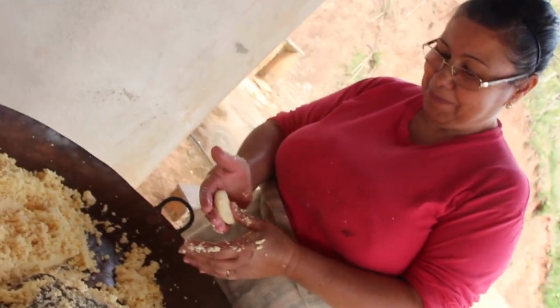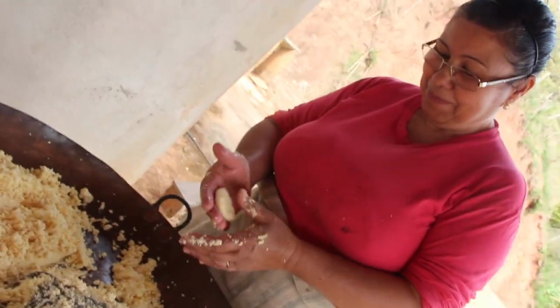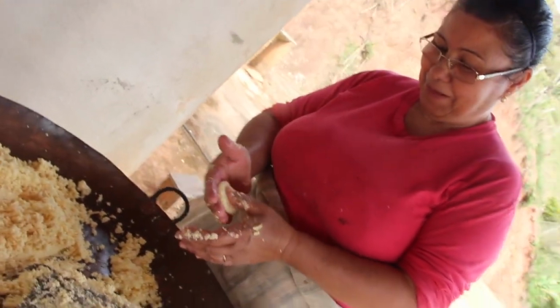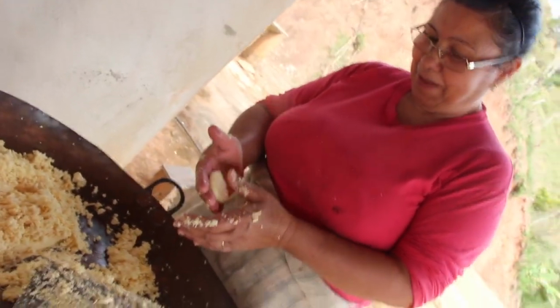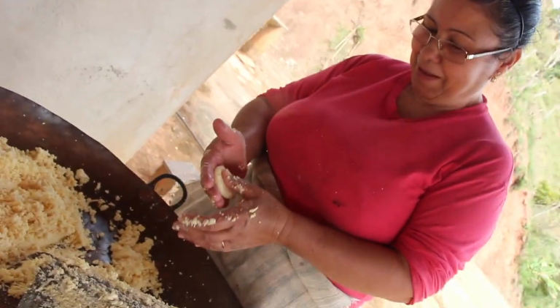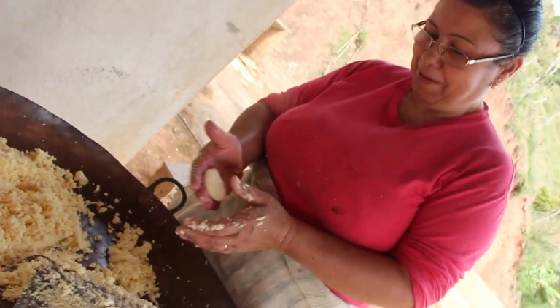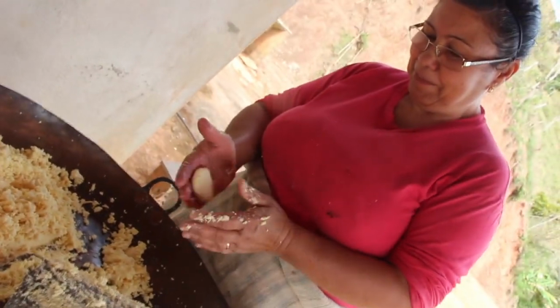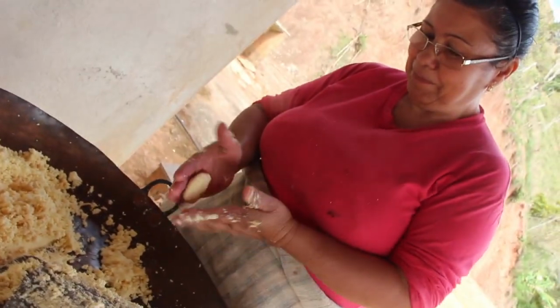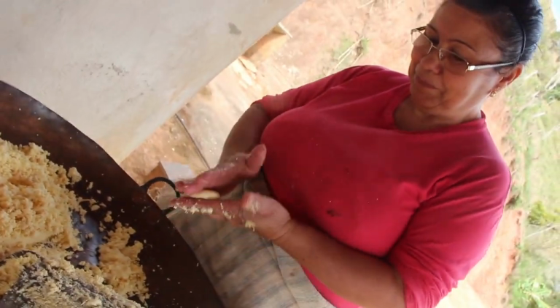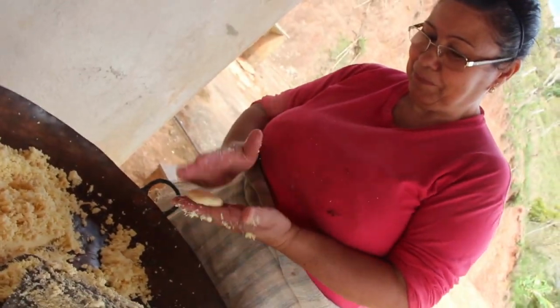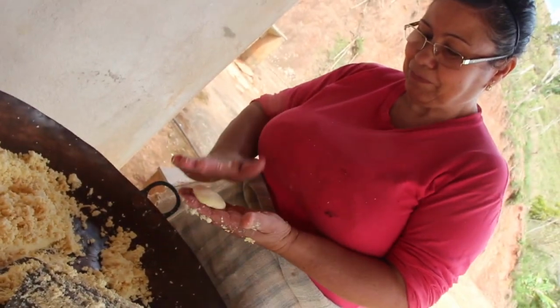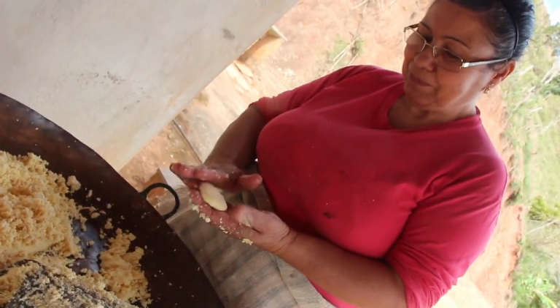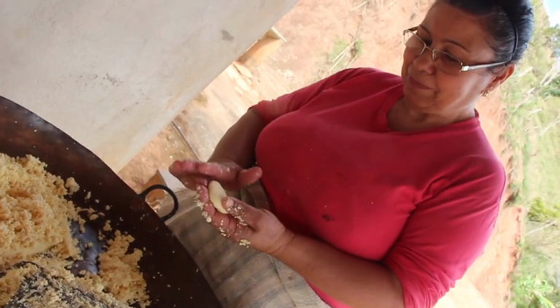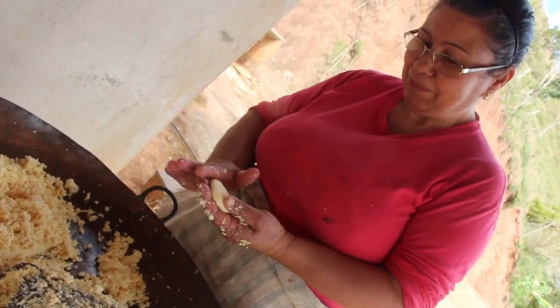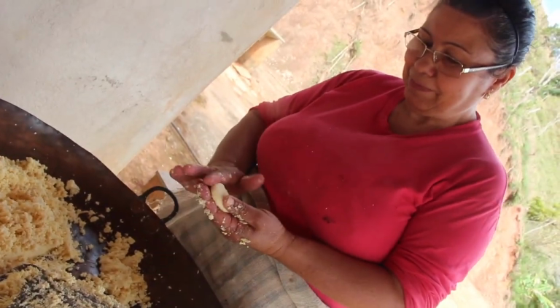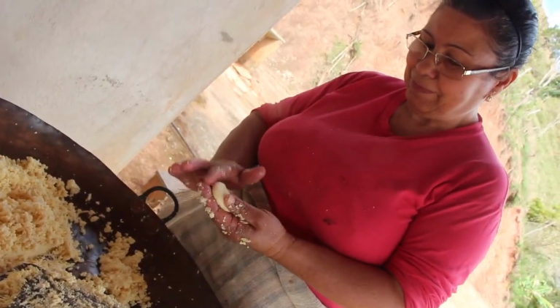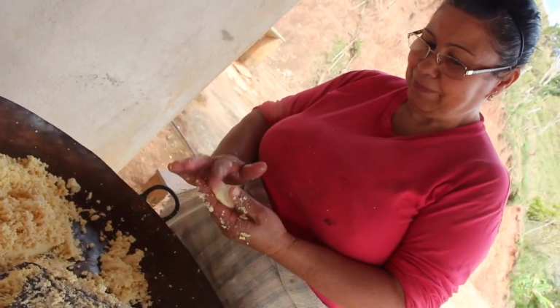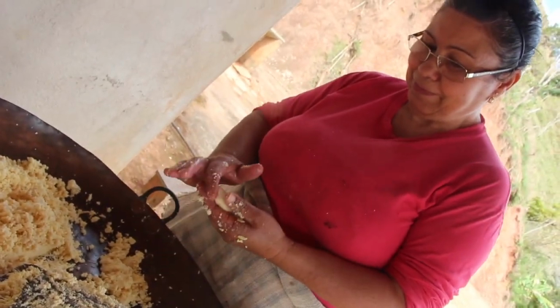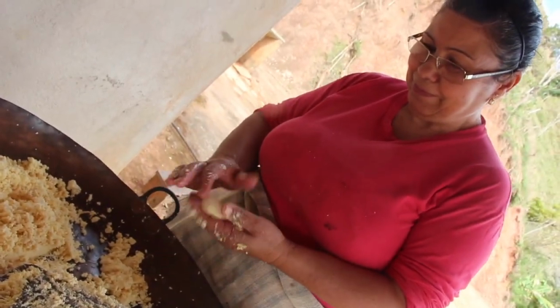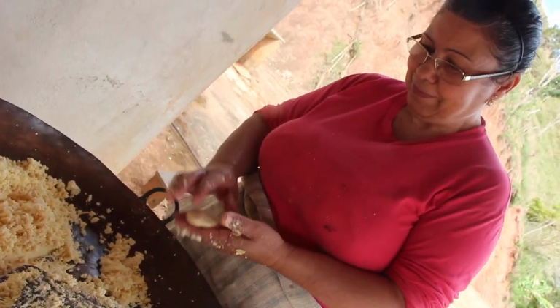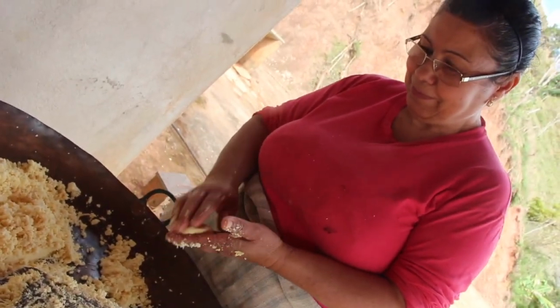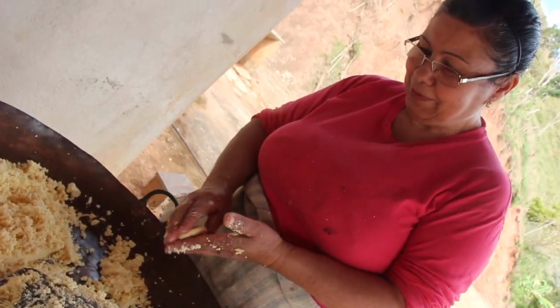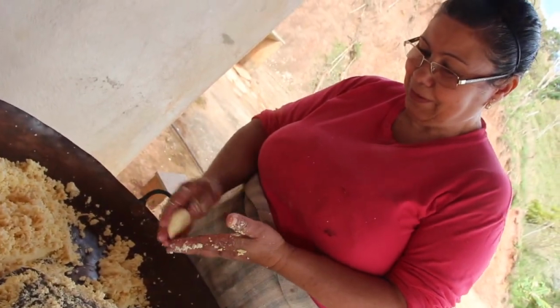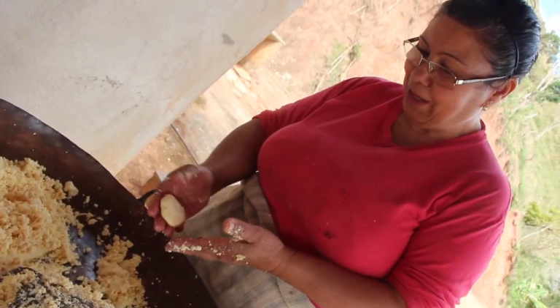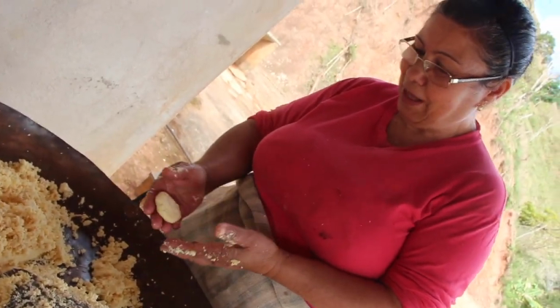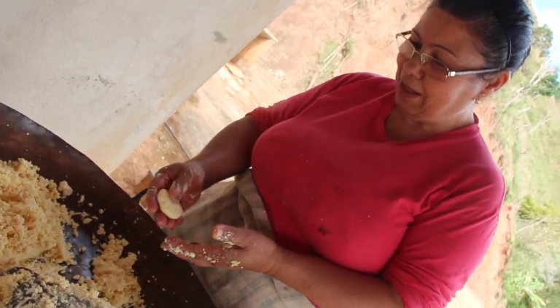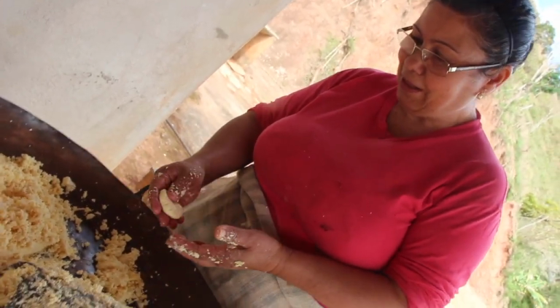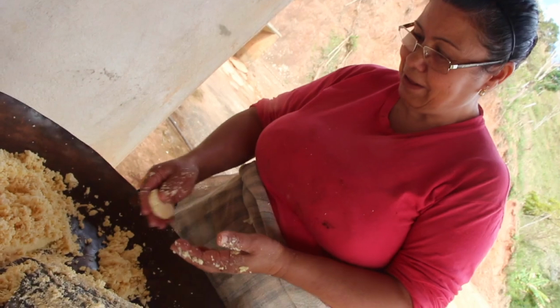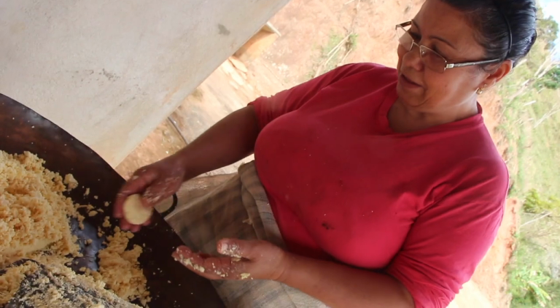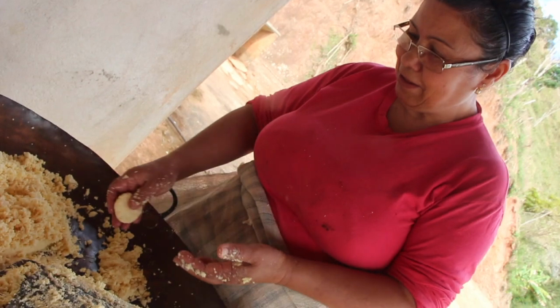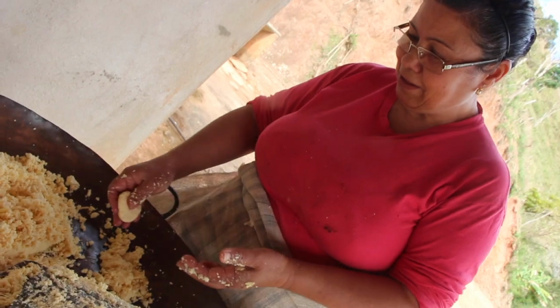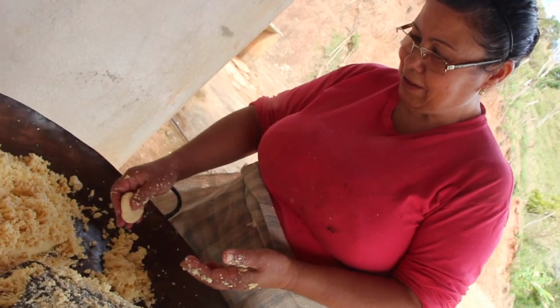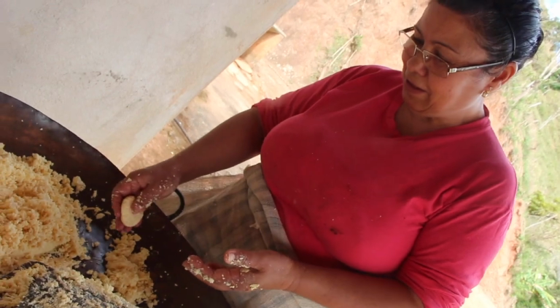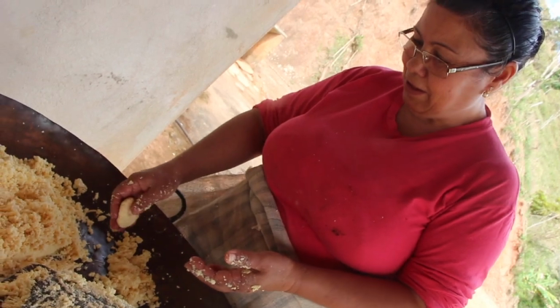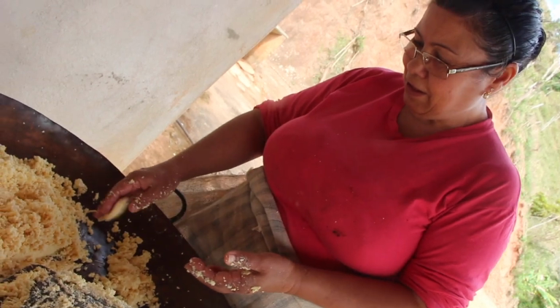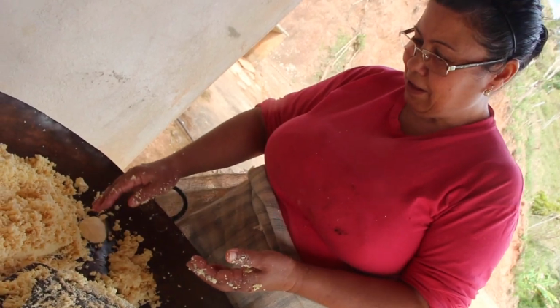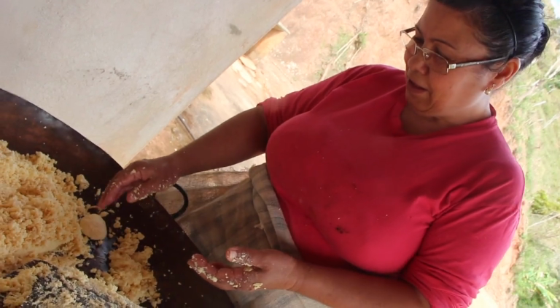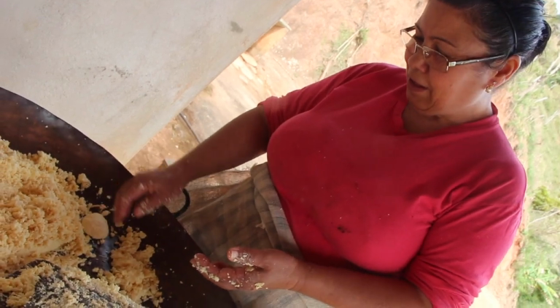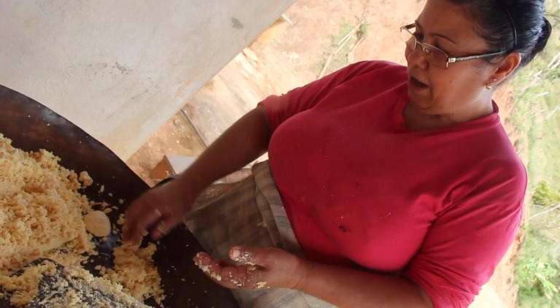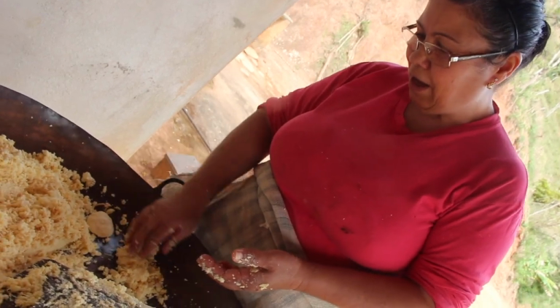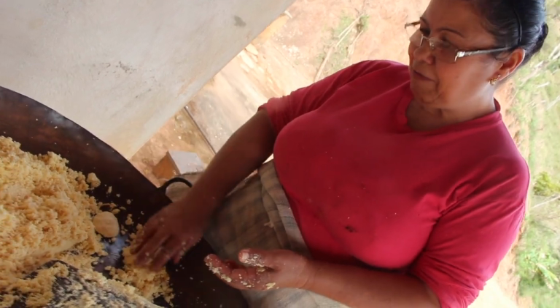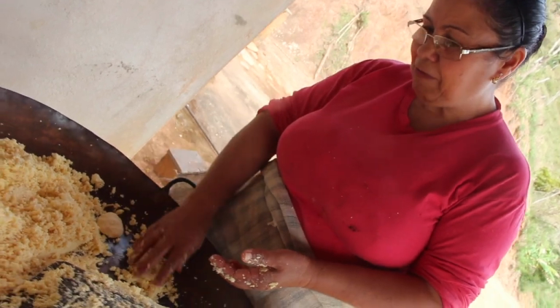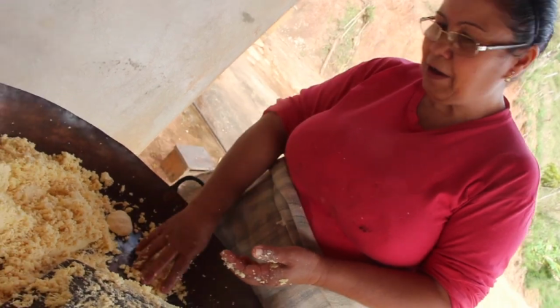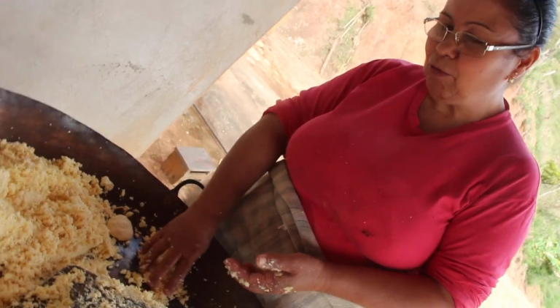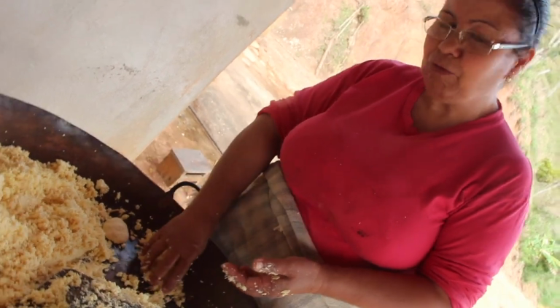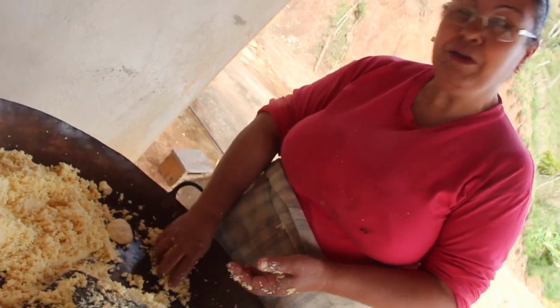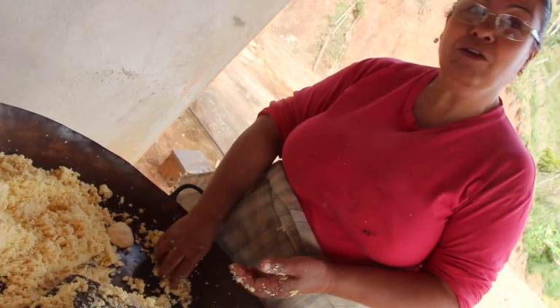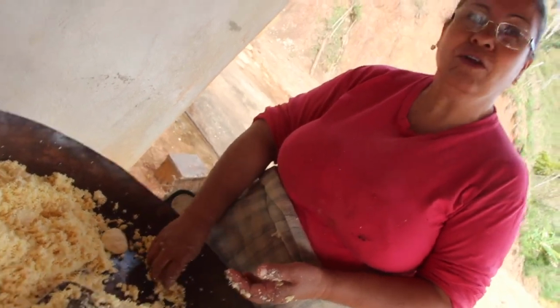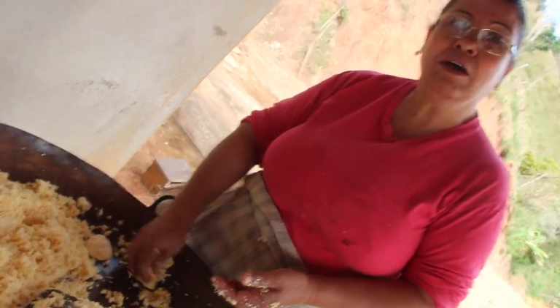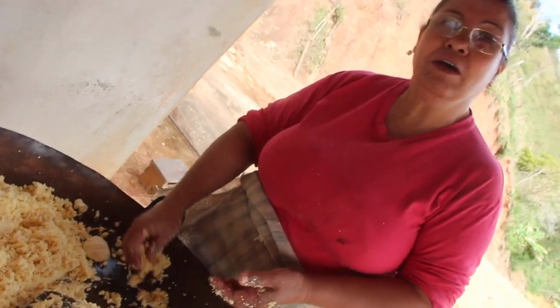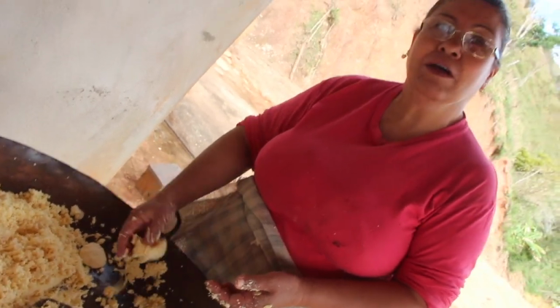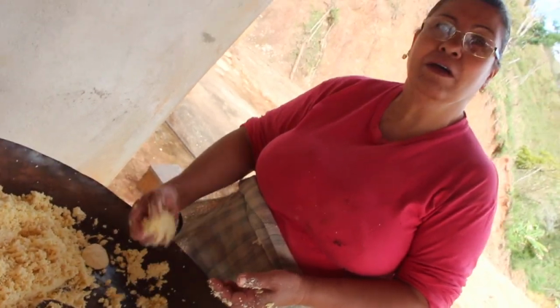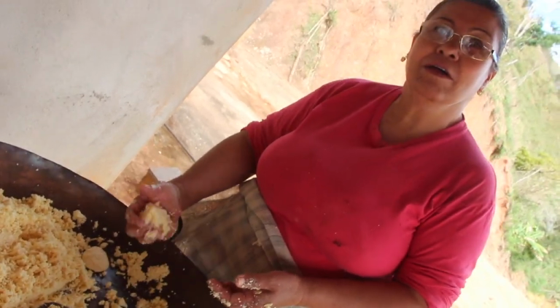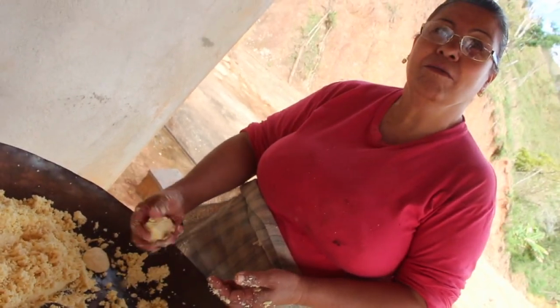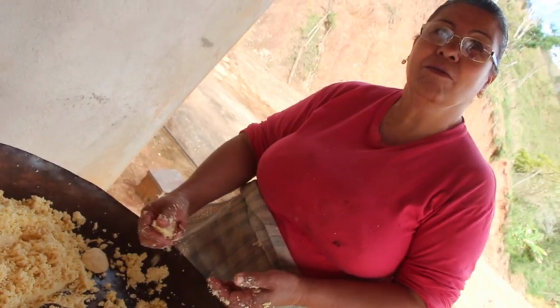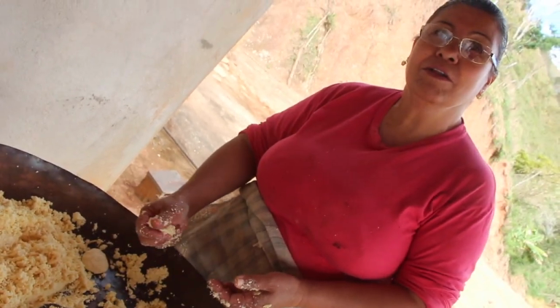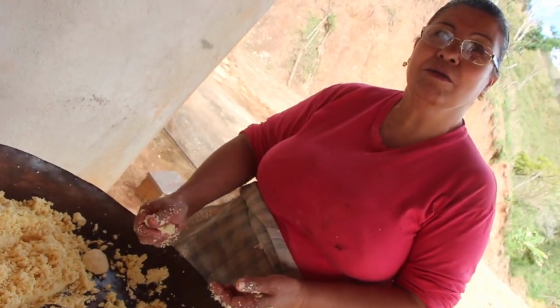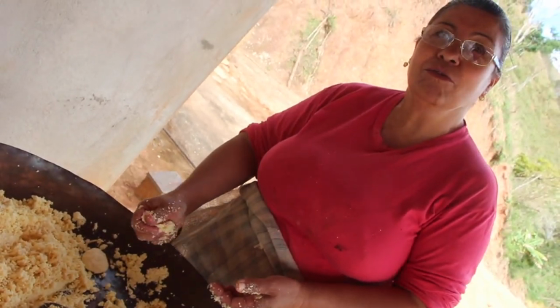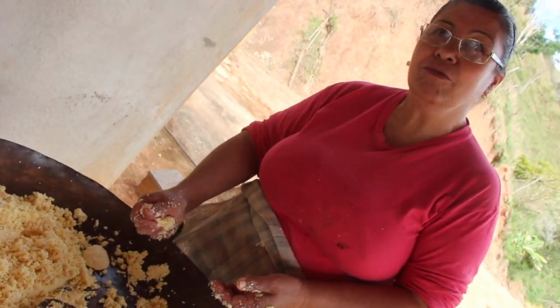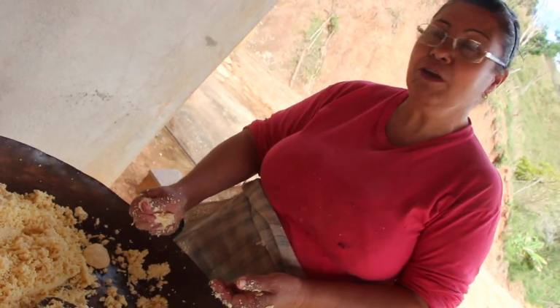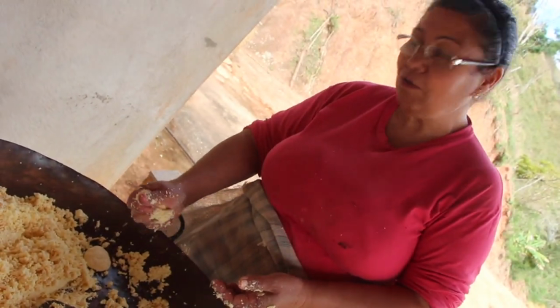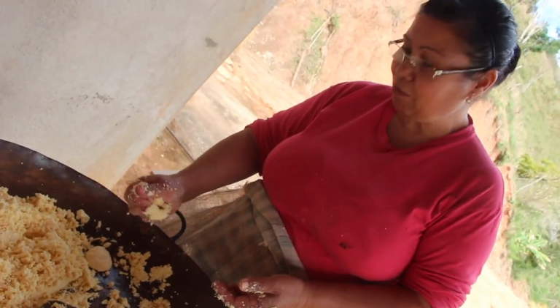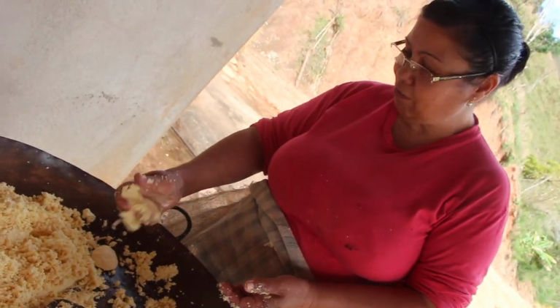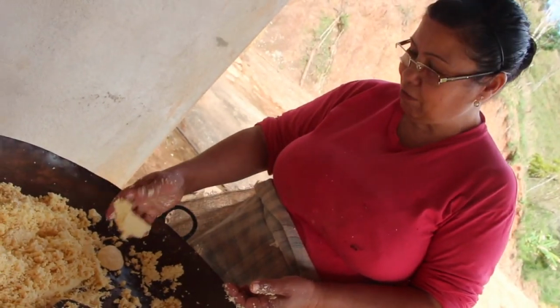Mas para ralar isso aí tem que ser no ralador, né? No liquidificador não presta, fica muito fino.